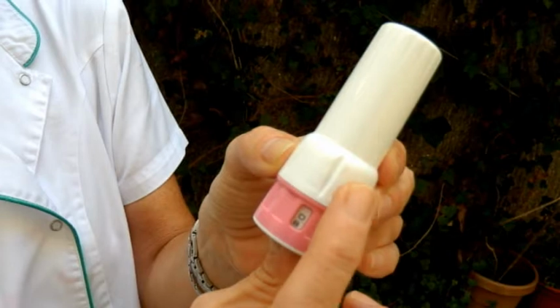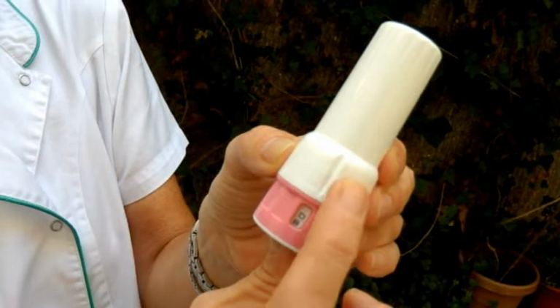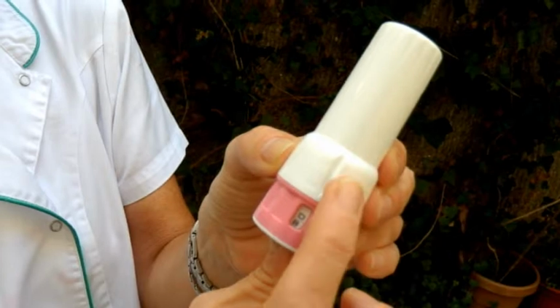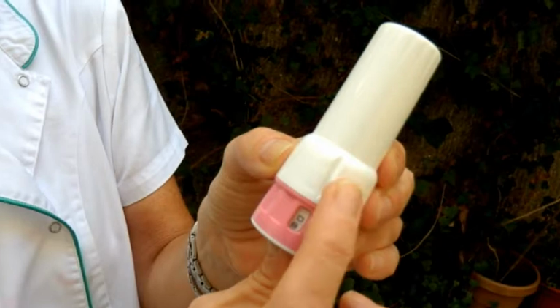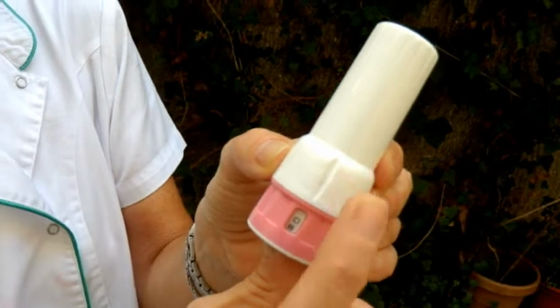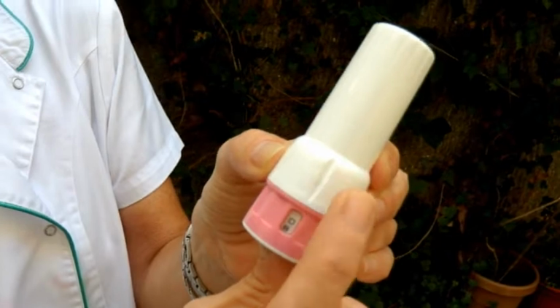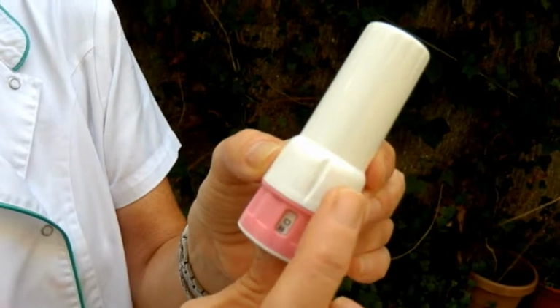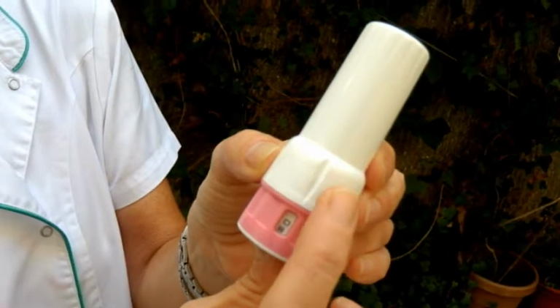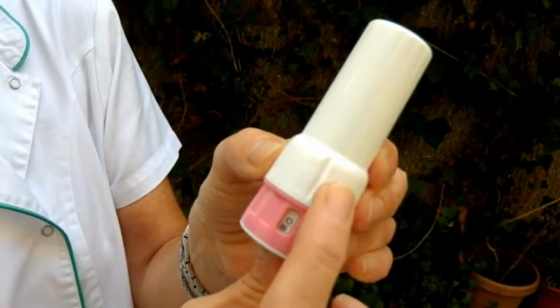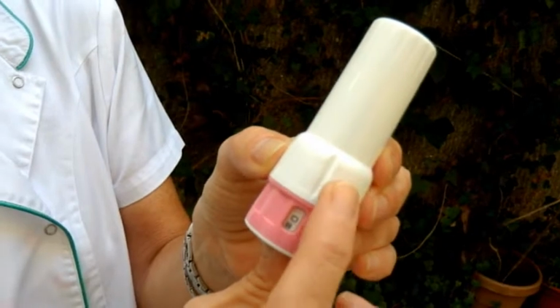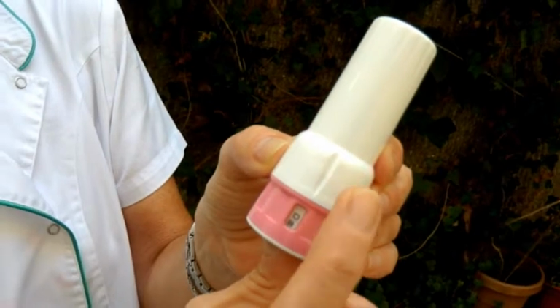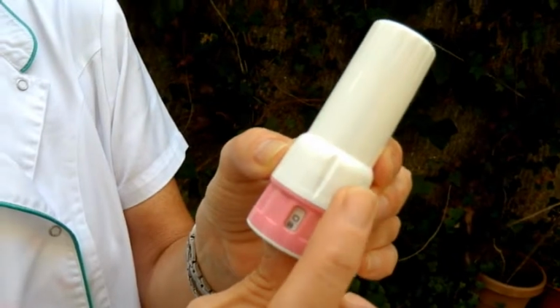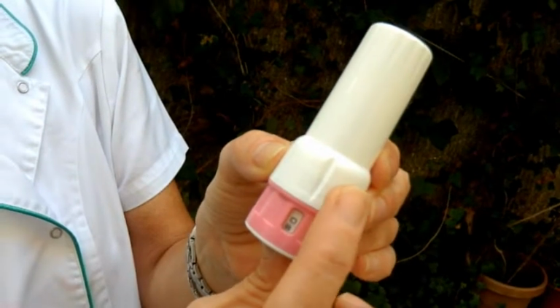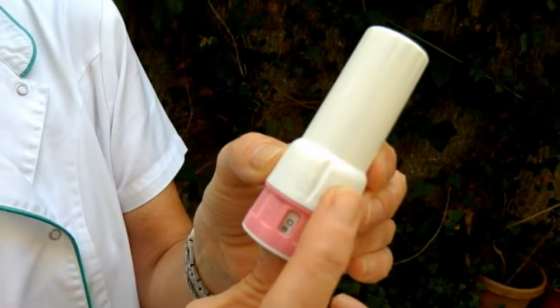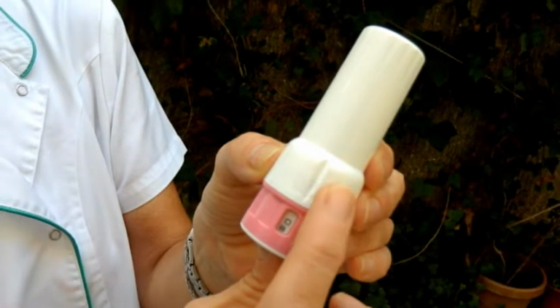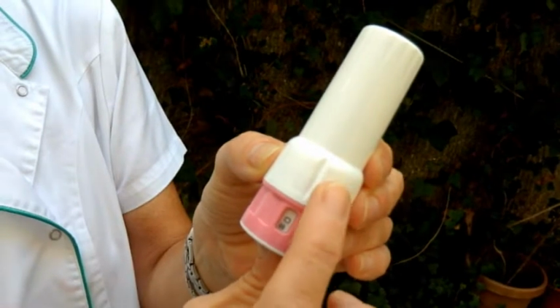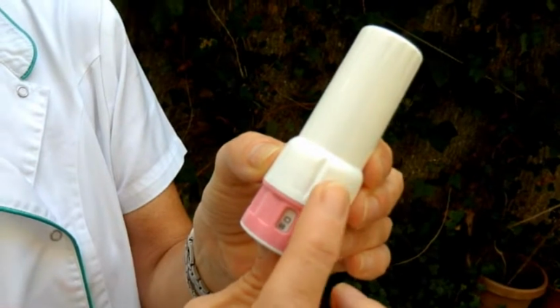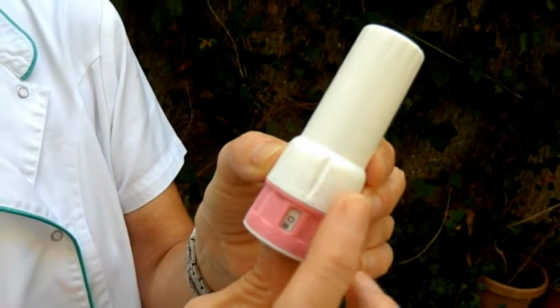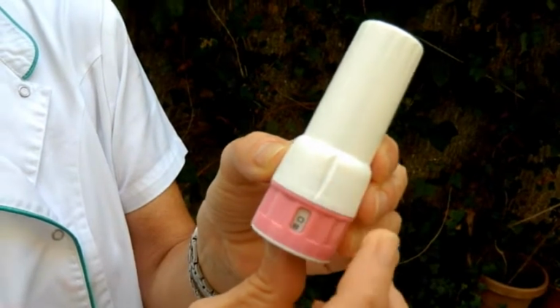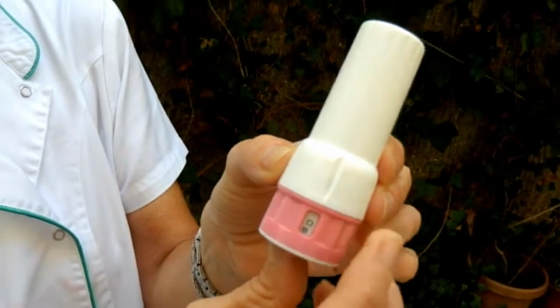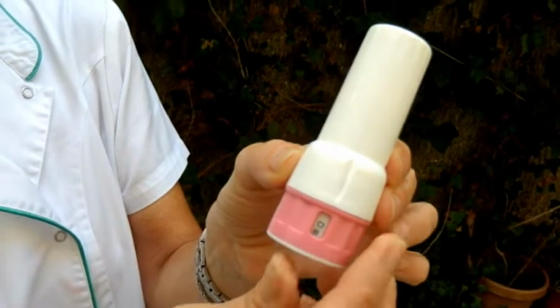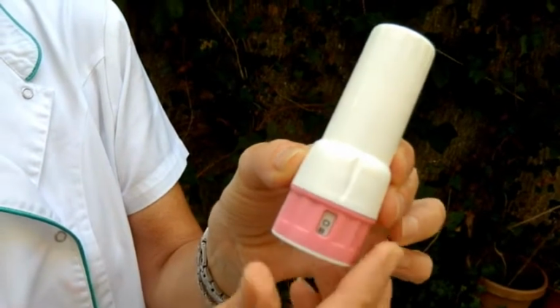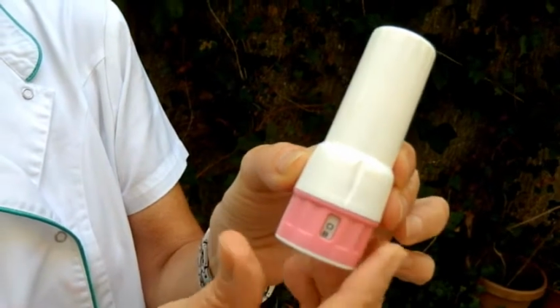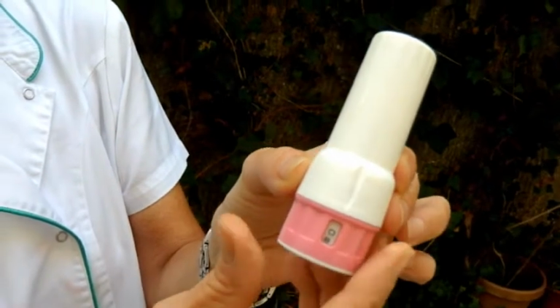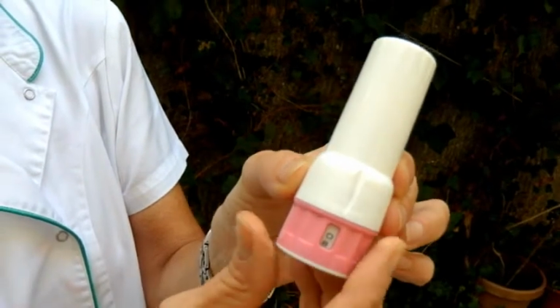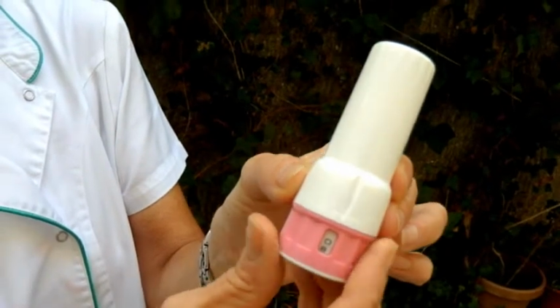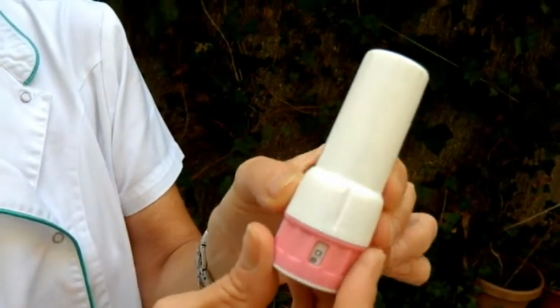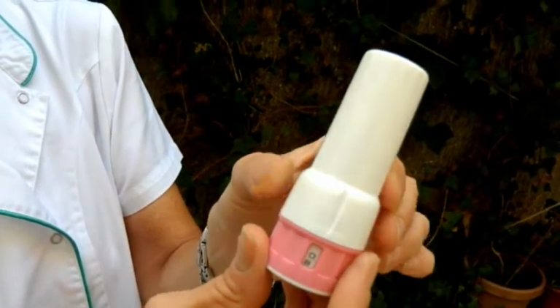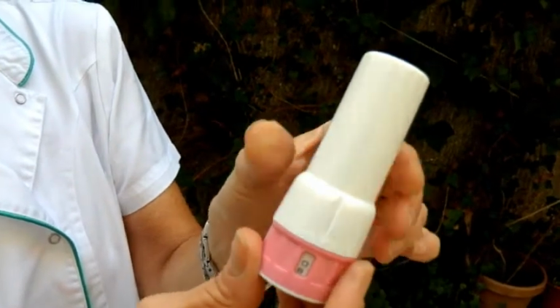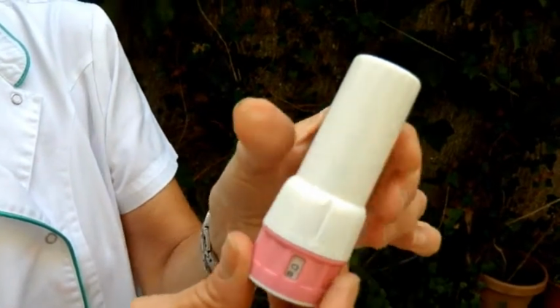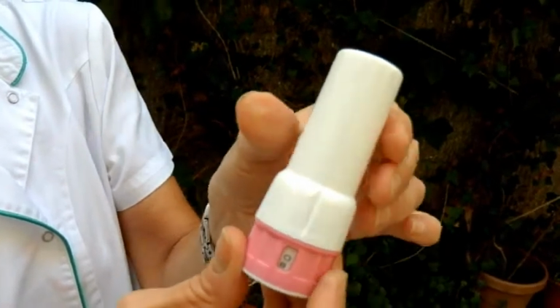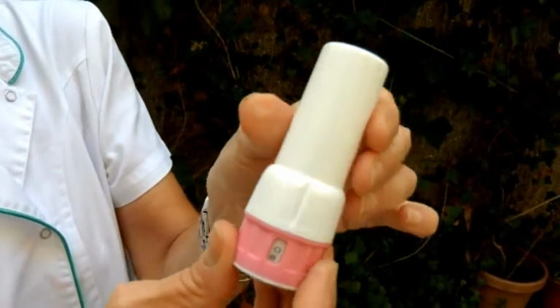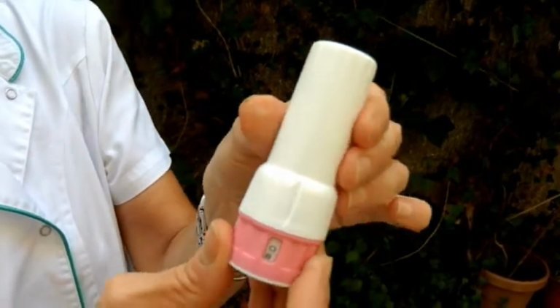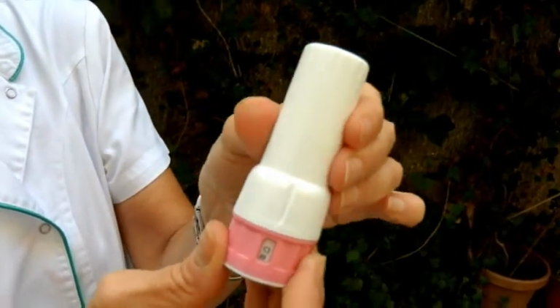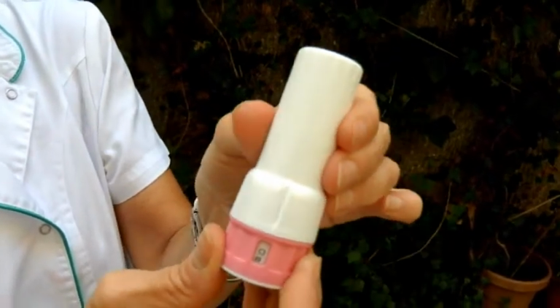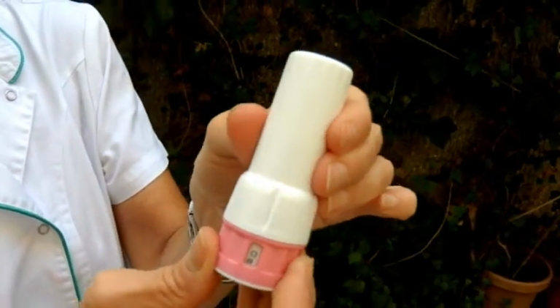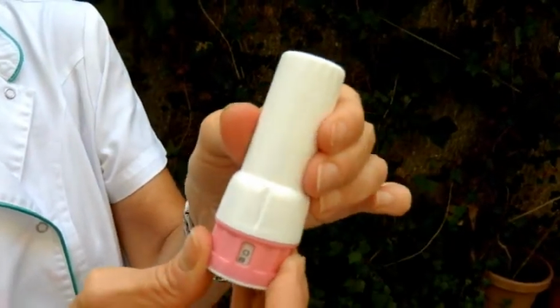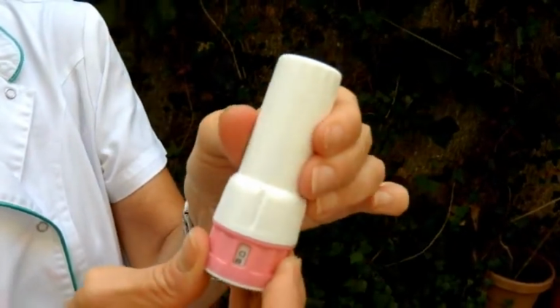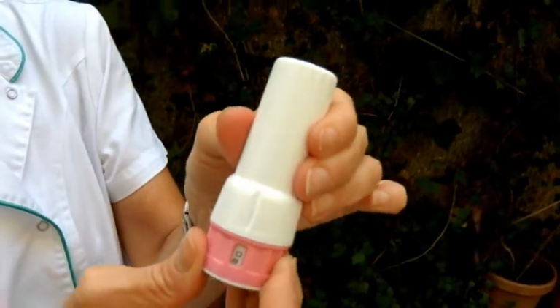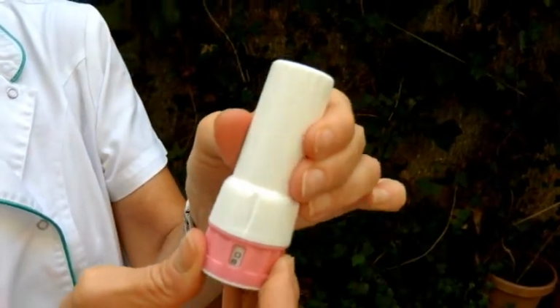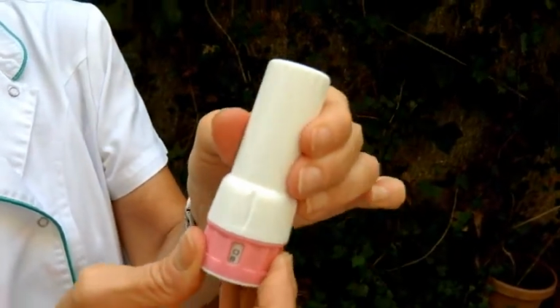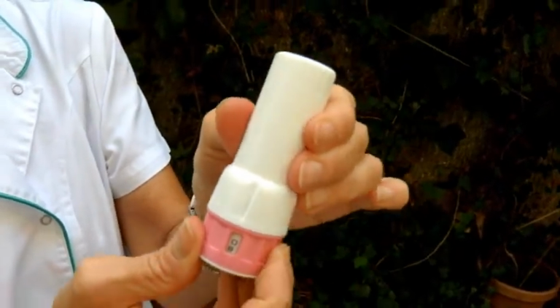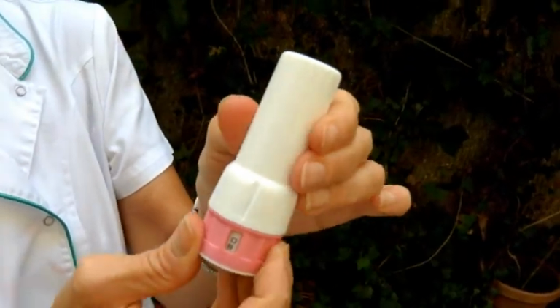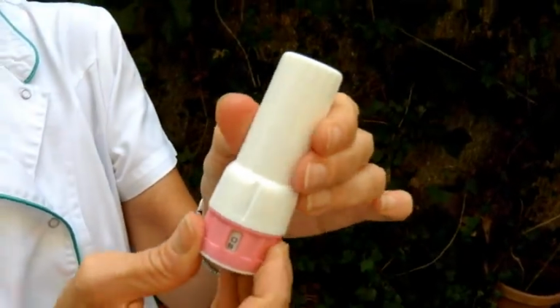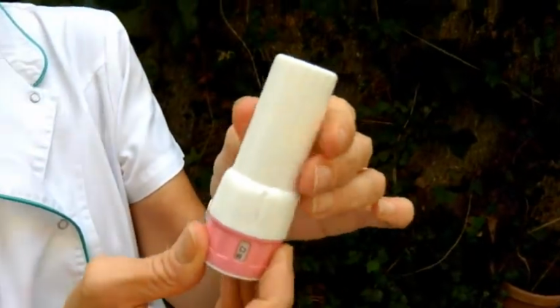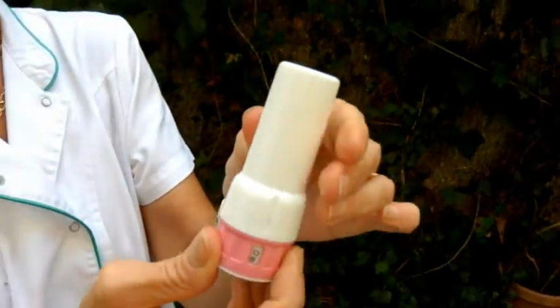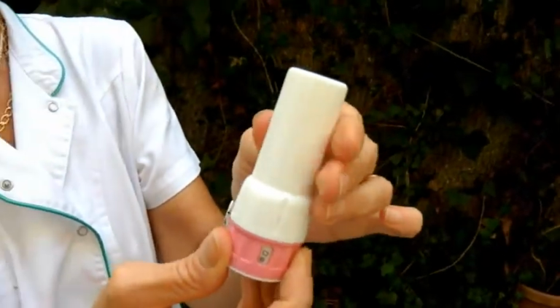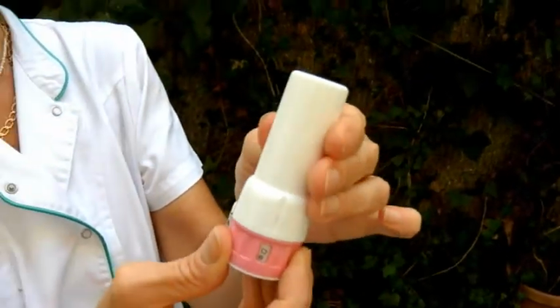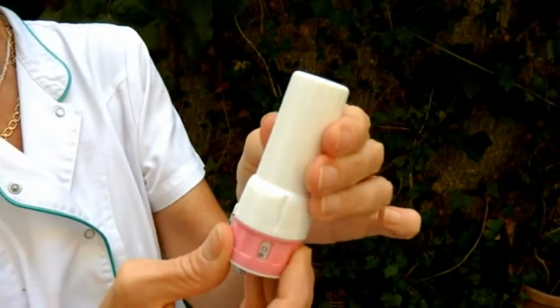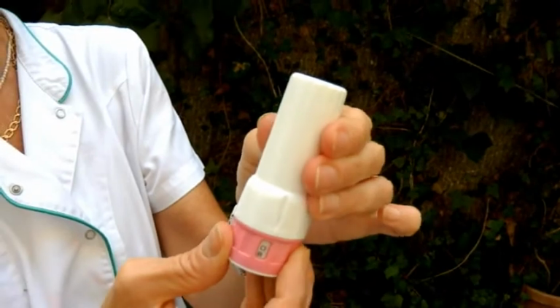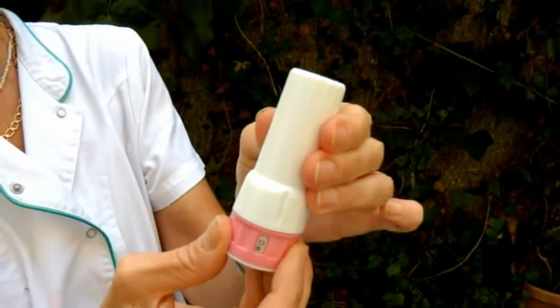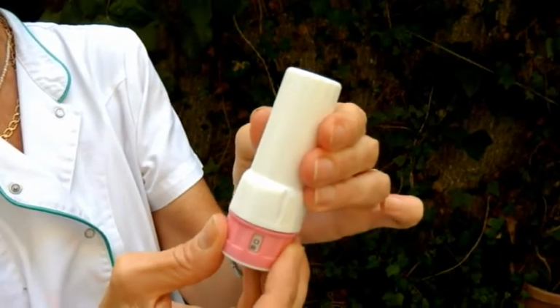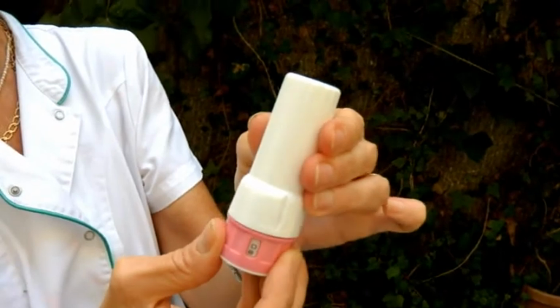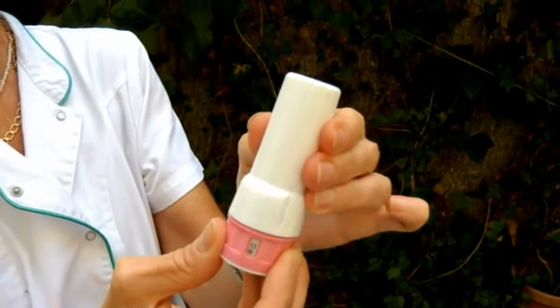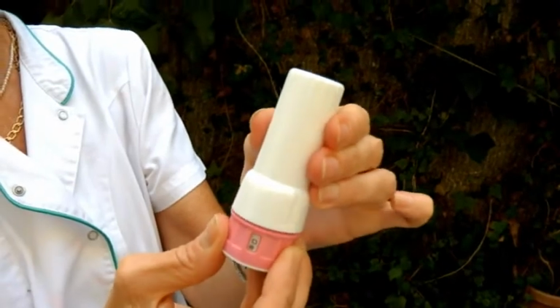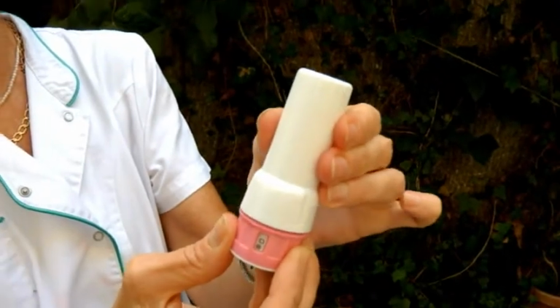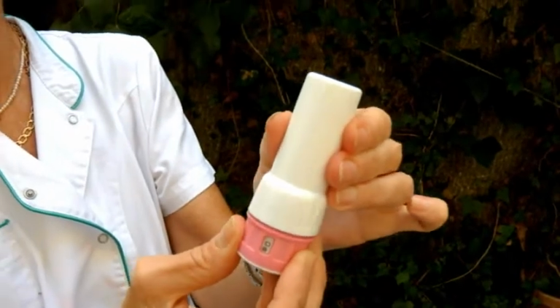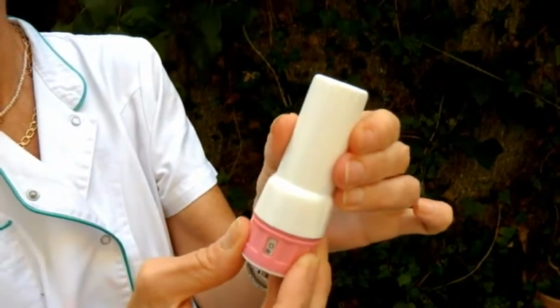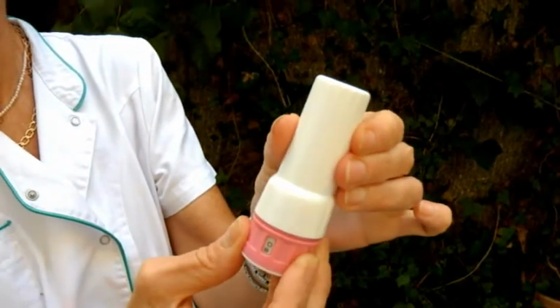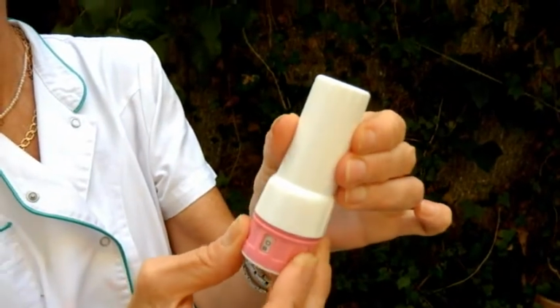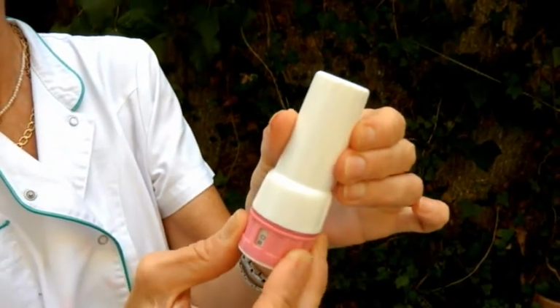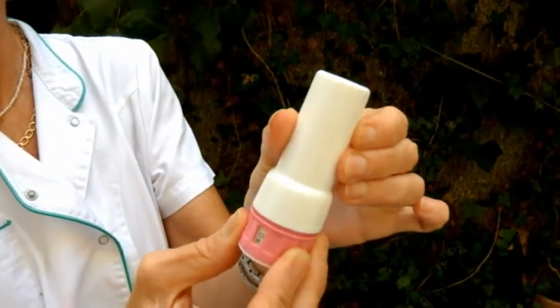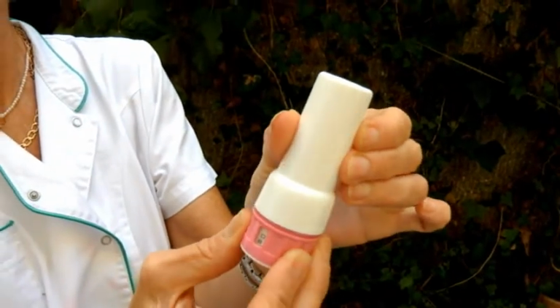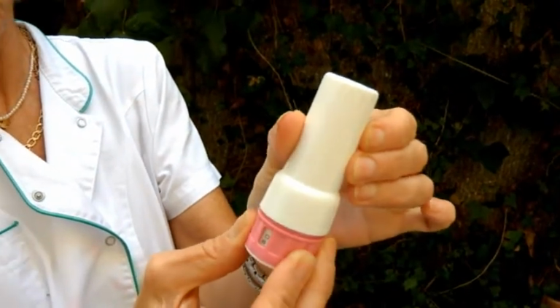The counter and the arrow should be aligned. In vertical position, open the cap of the Twisthaler.